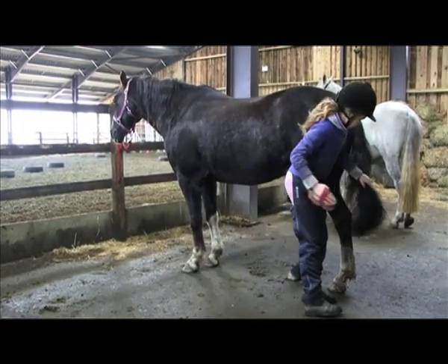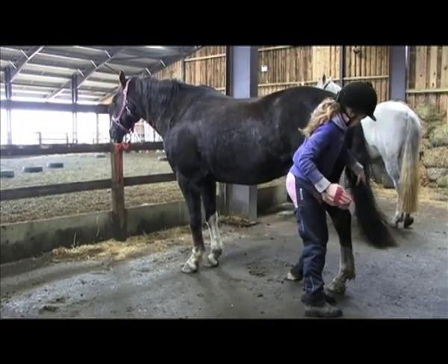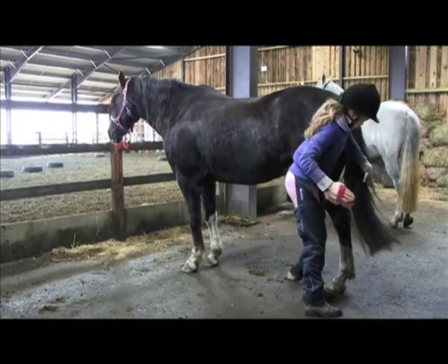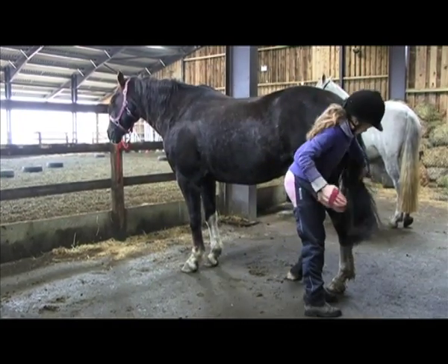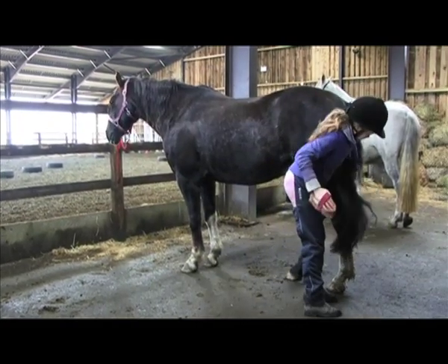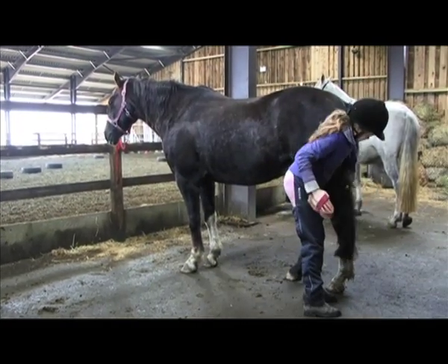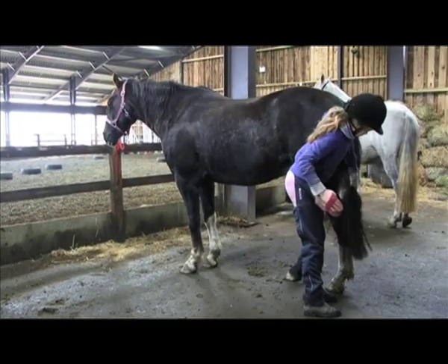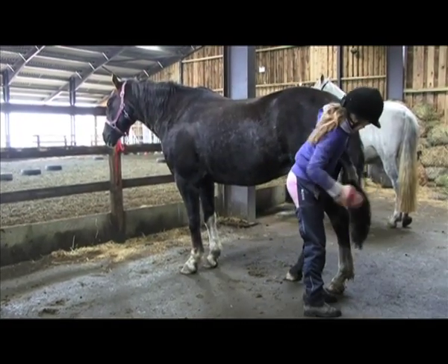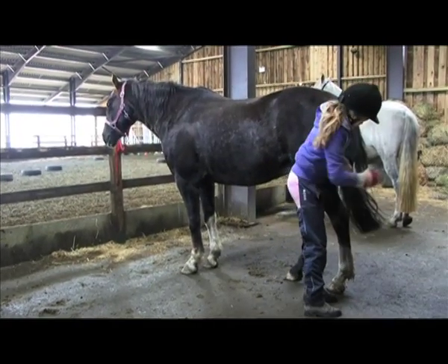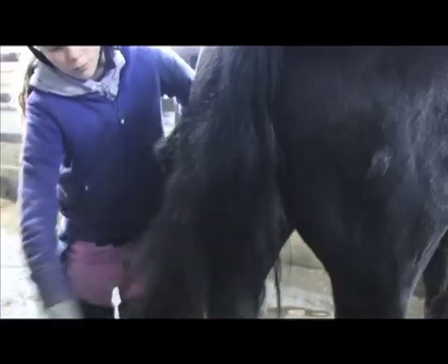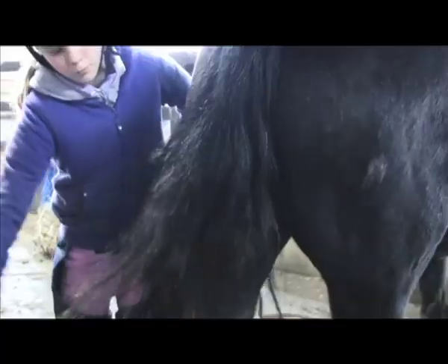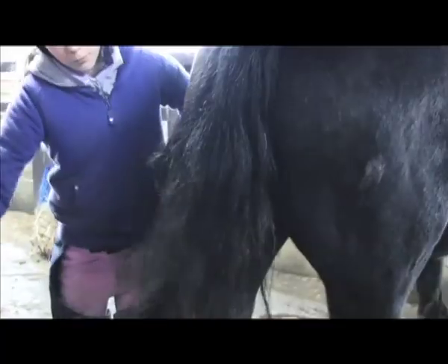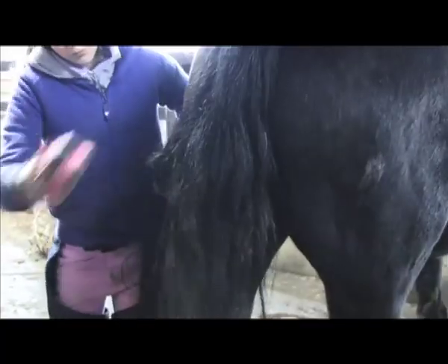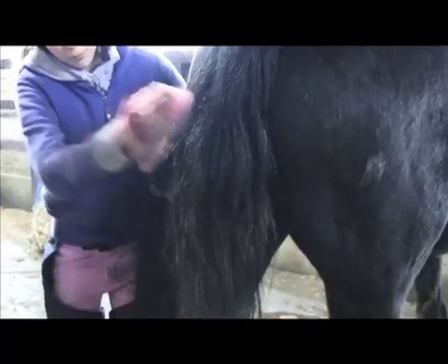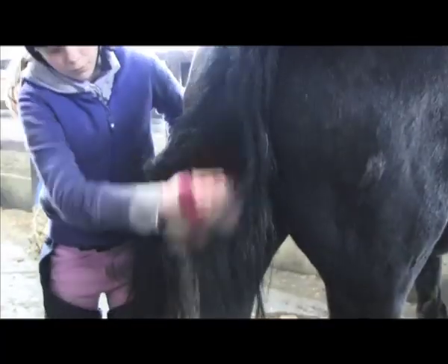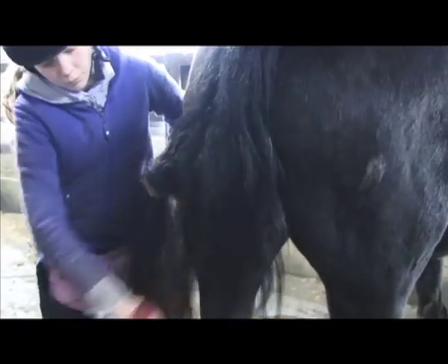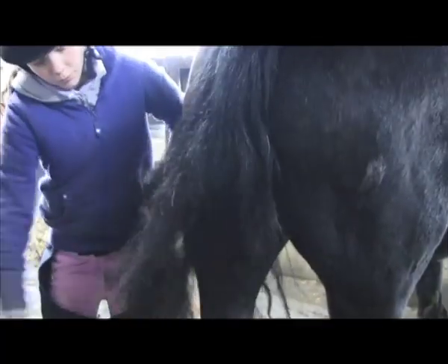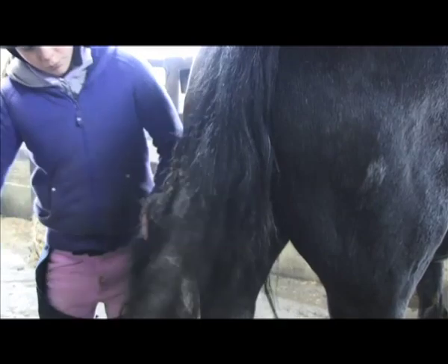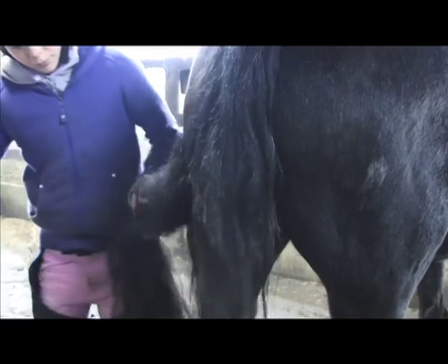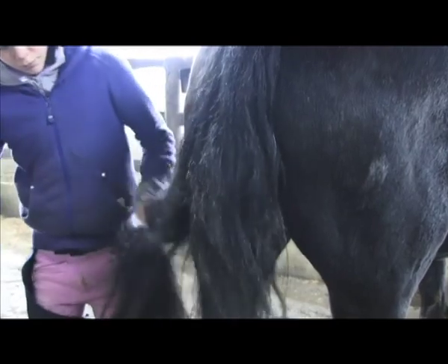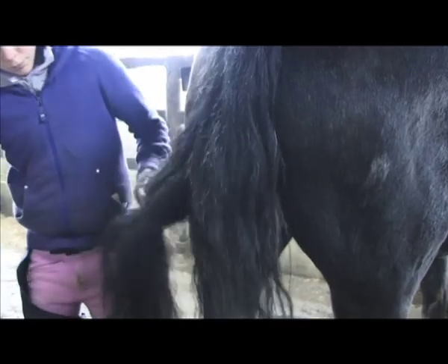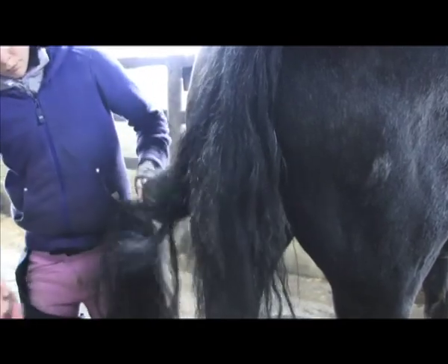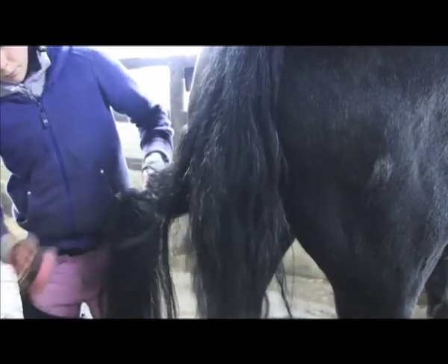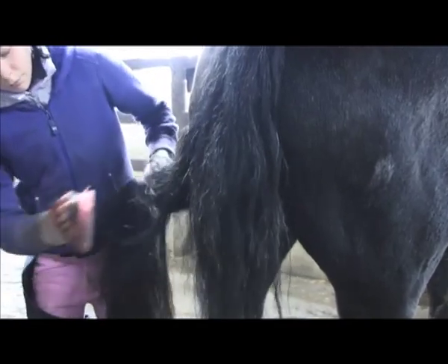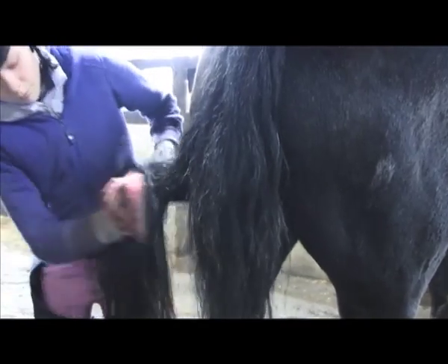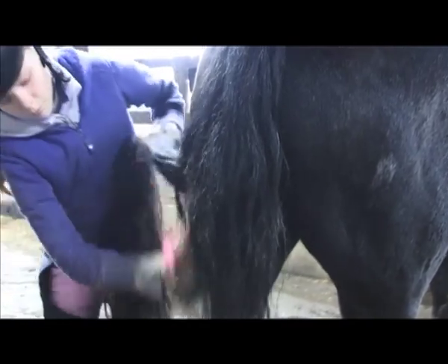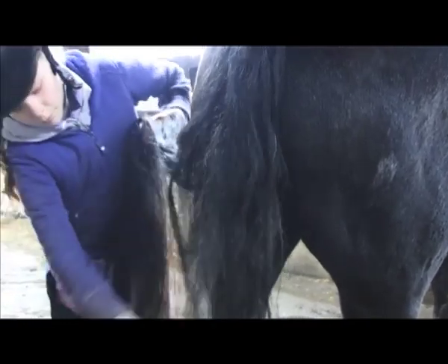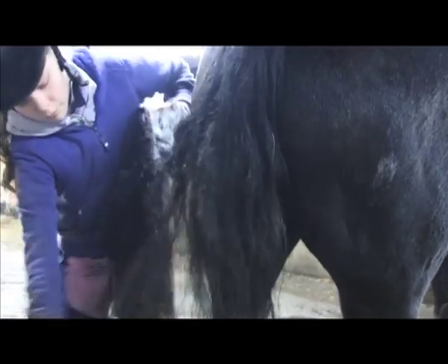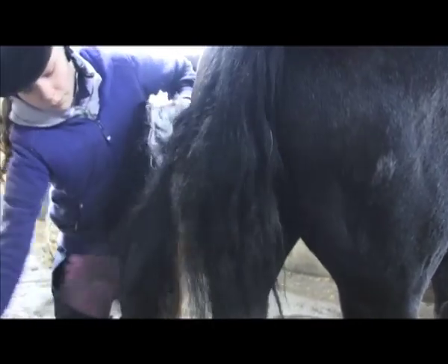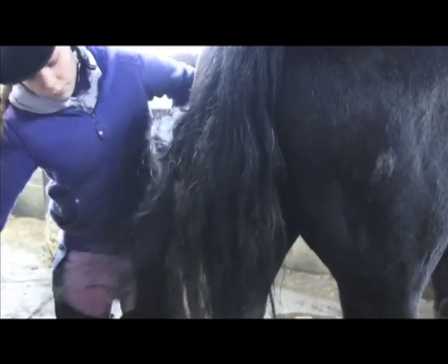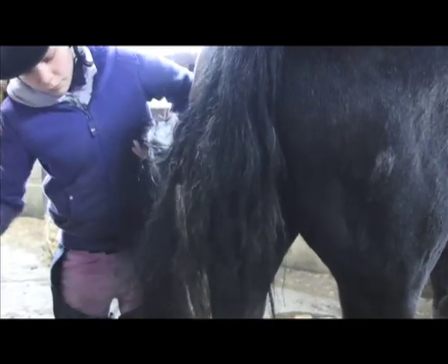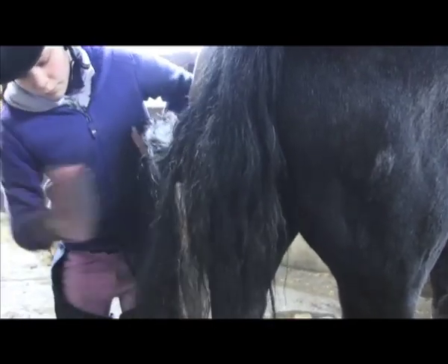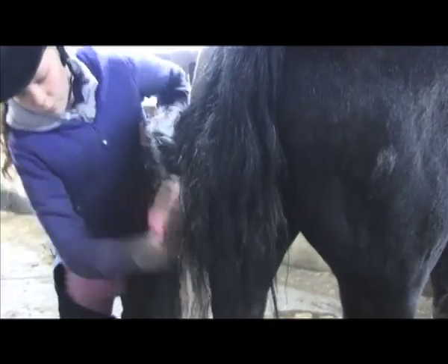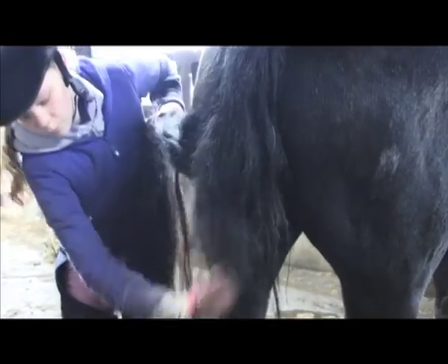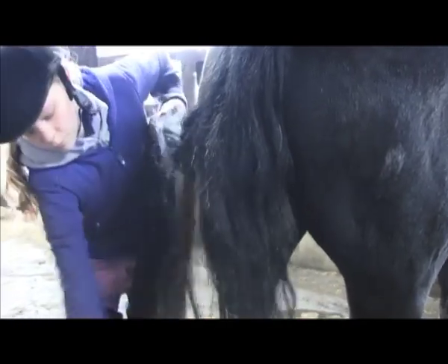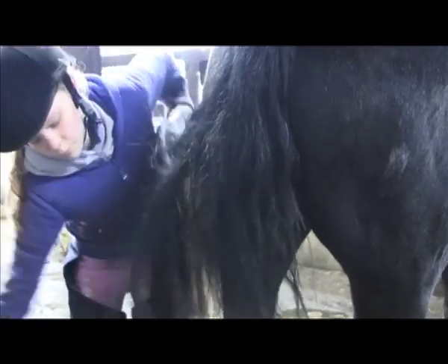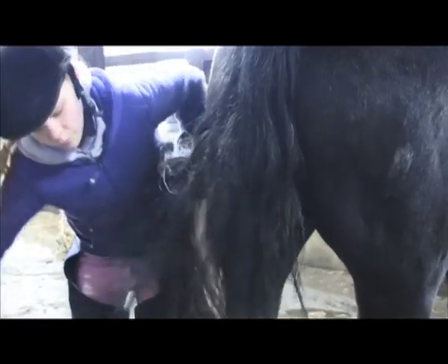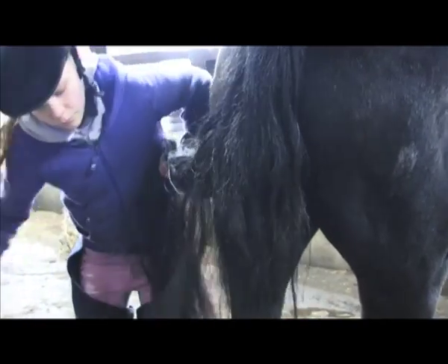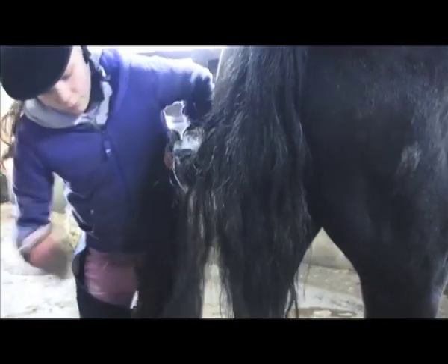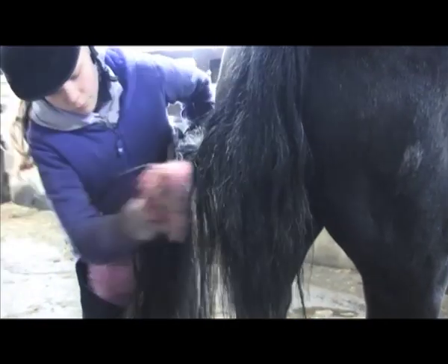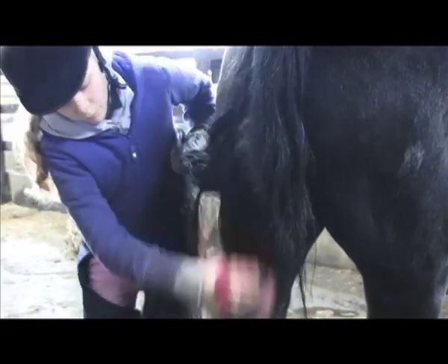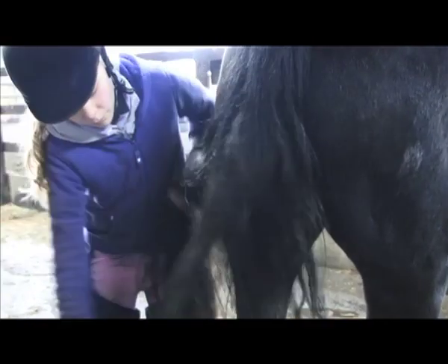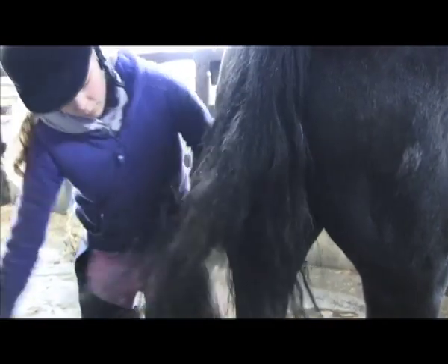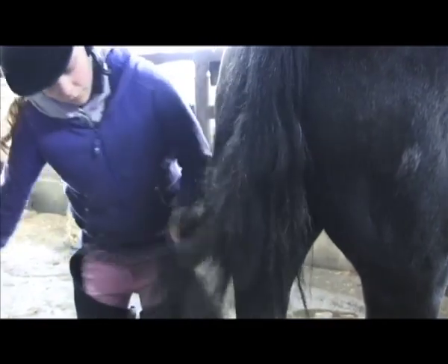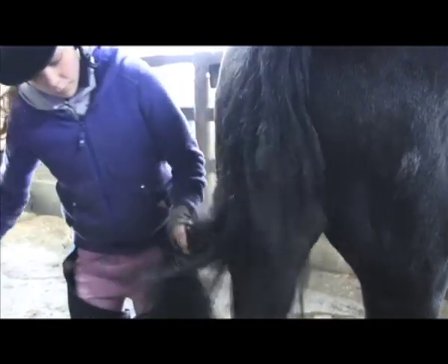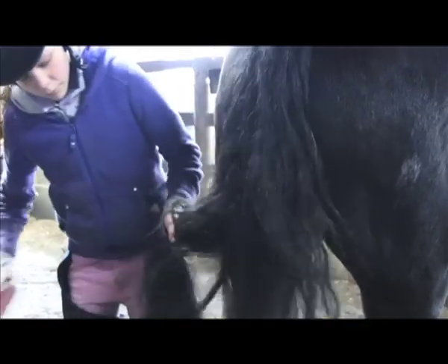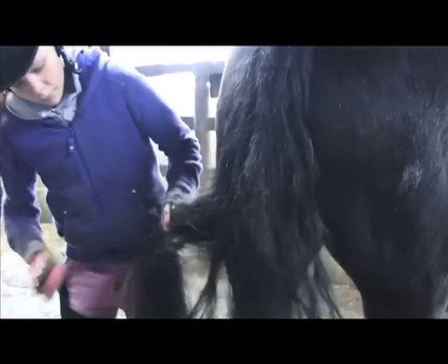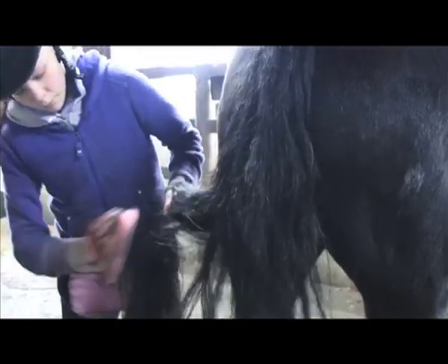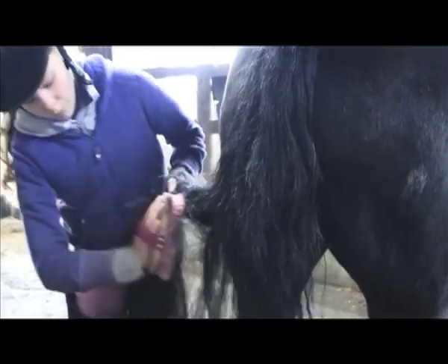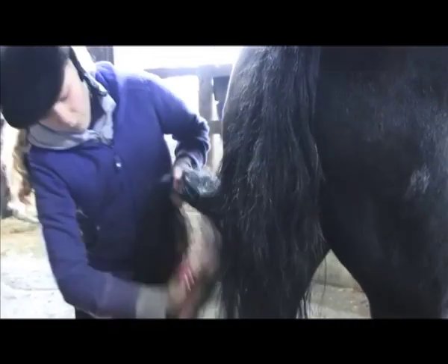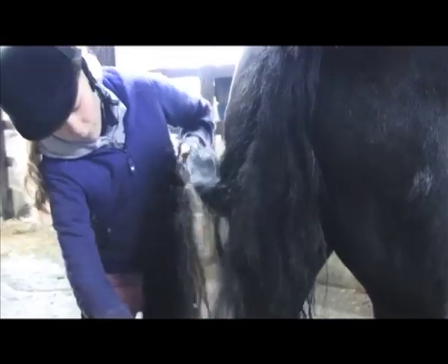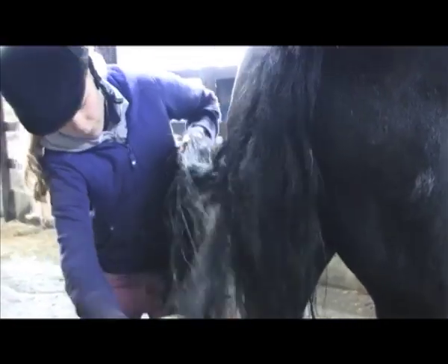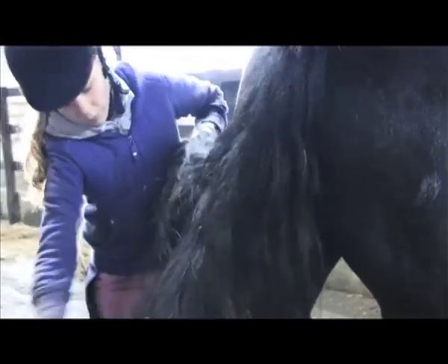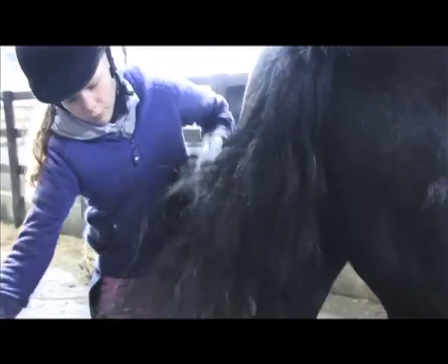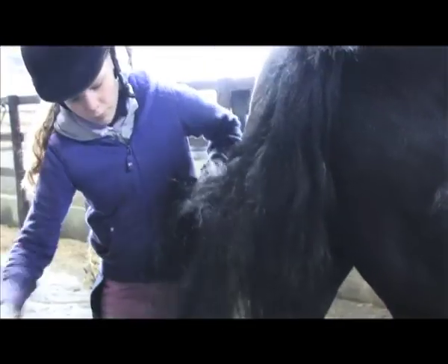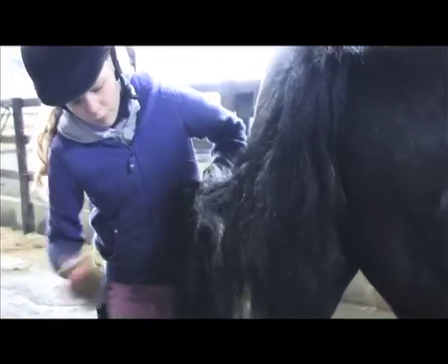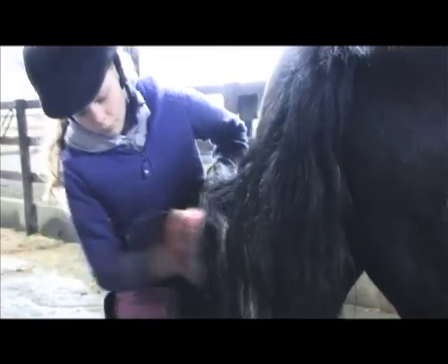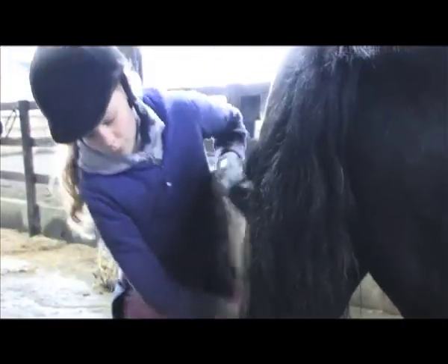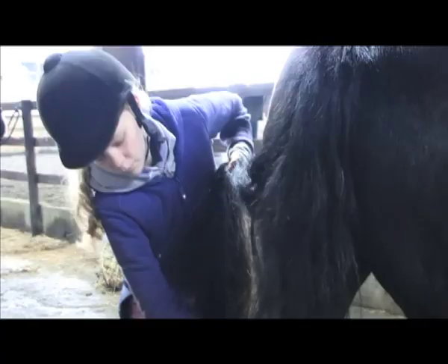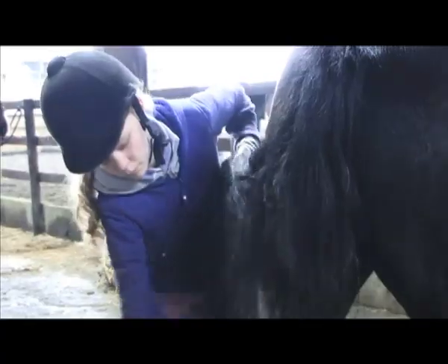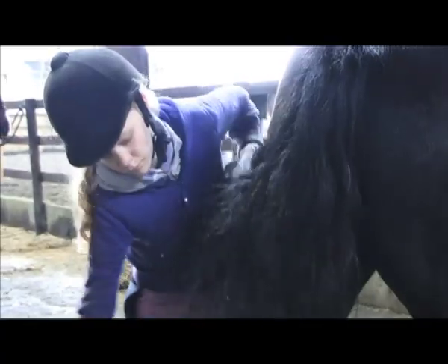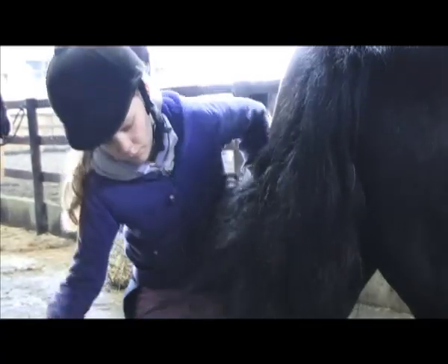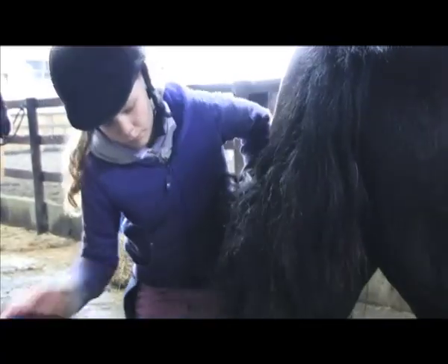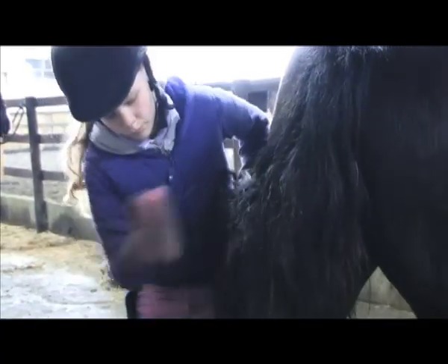At his tail, brush little pieces at a time. Brush a little piece, shake a bit more and brush a little piece.